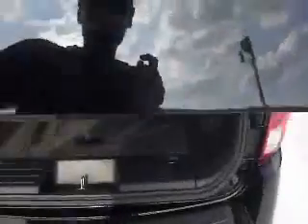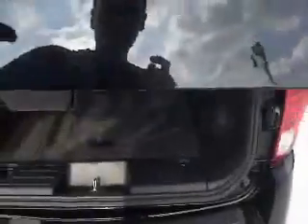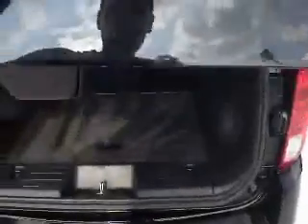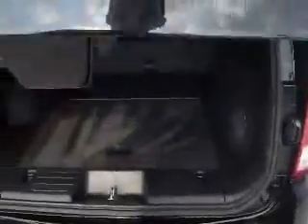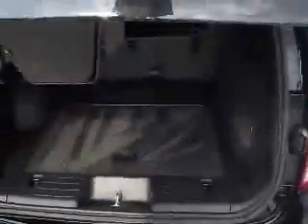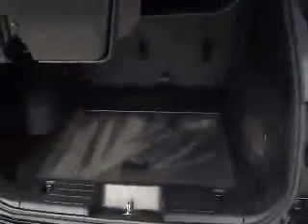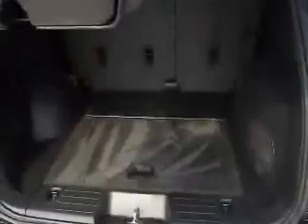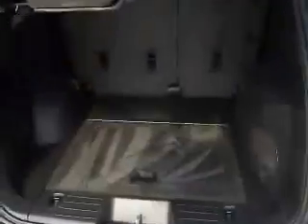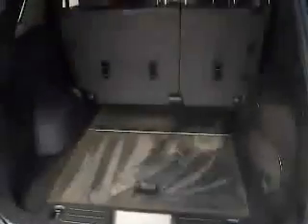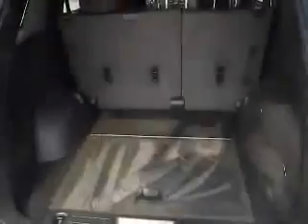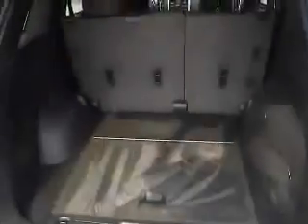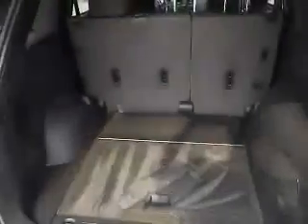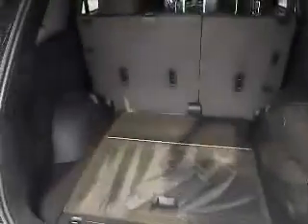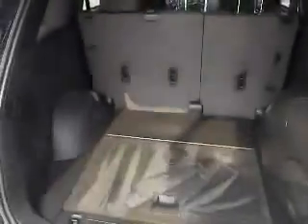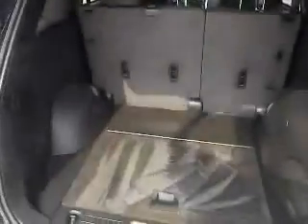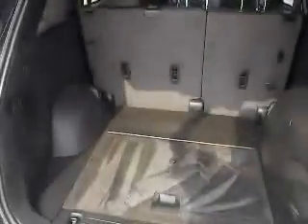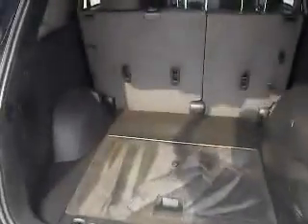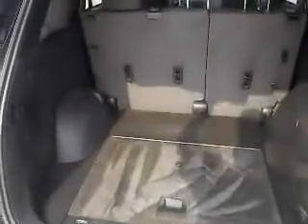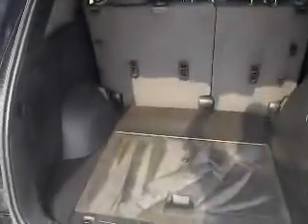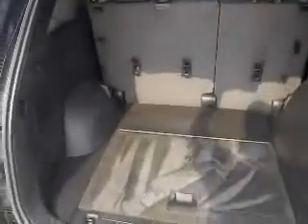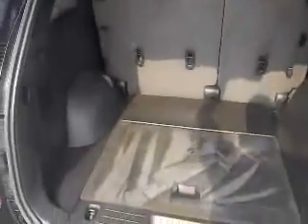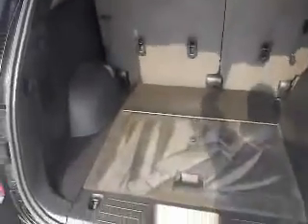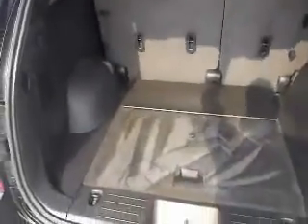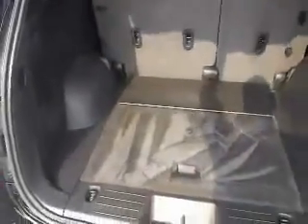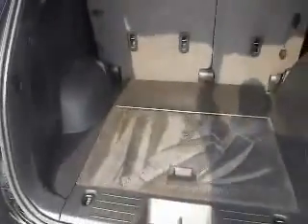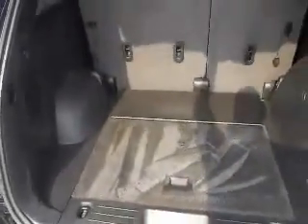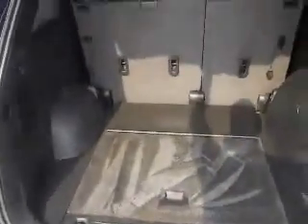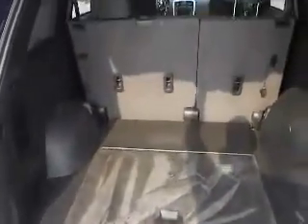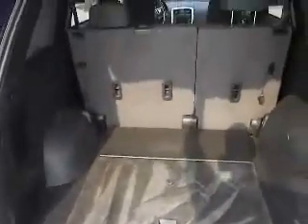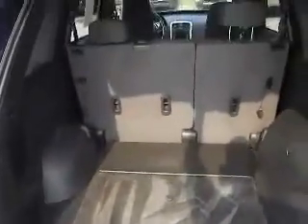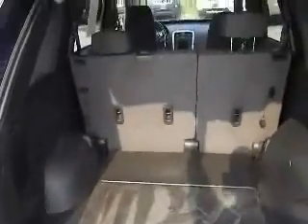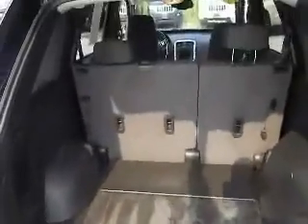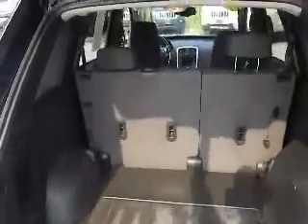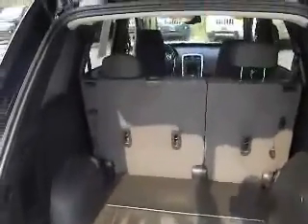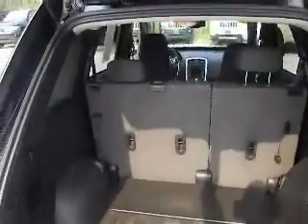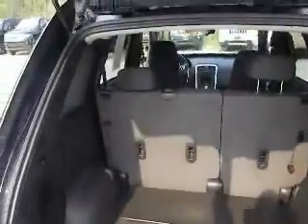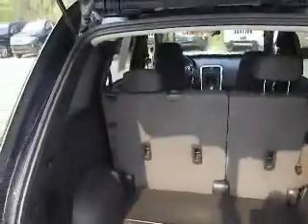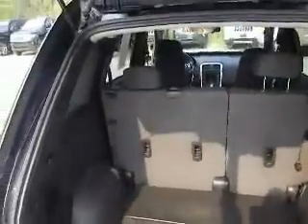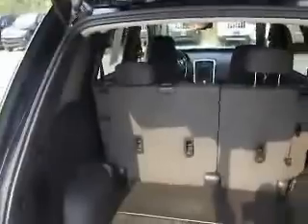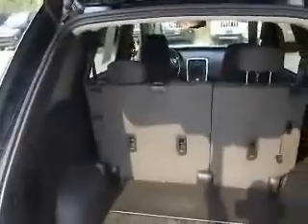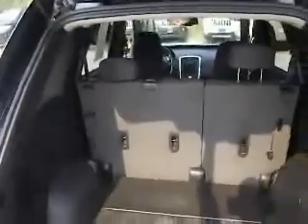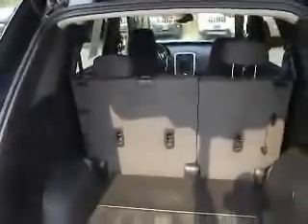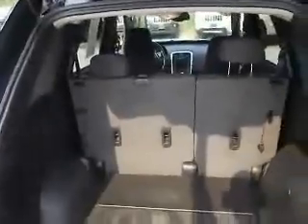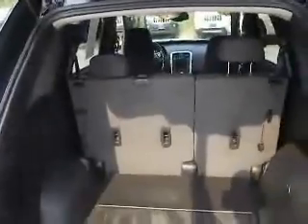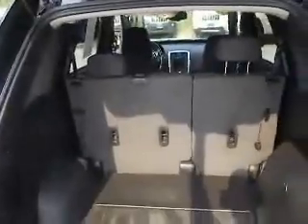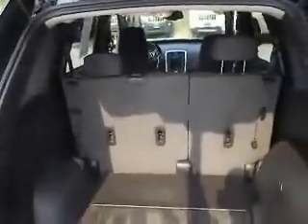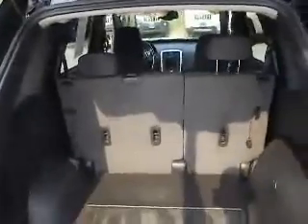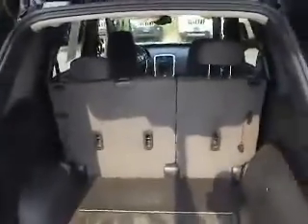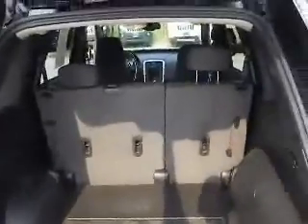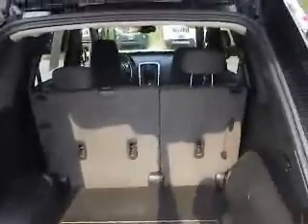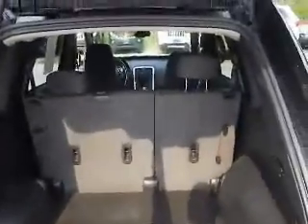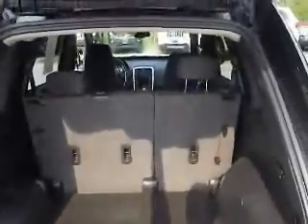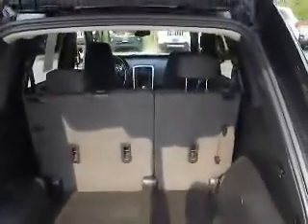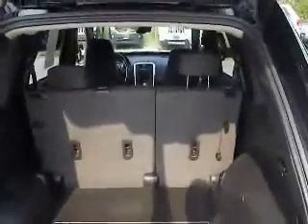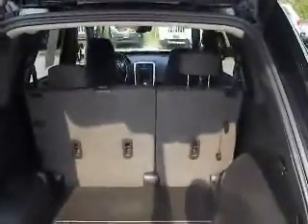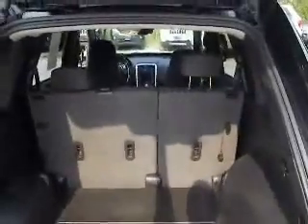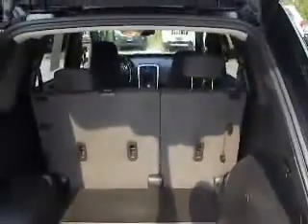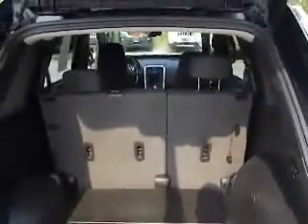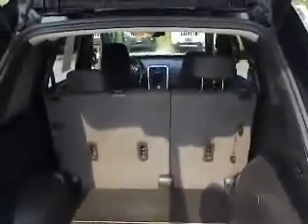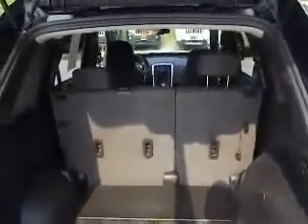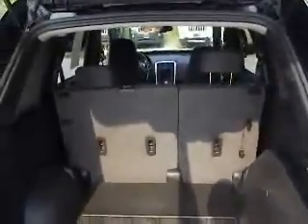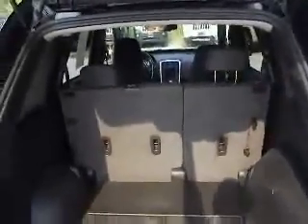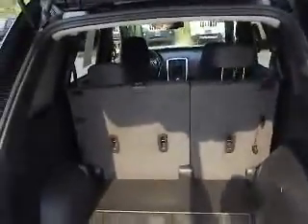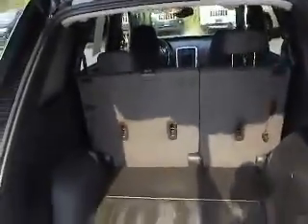And as we pop open the rear hatch, you'll notice you've got plenty of cargo room back here. Rear seats will fold down in case you need extra space.